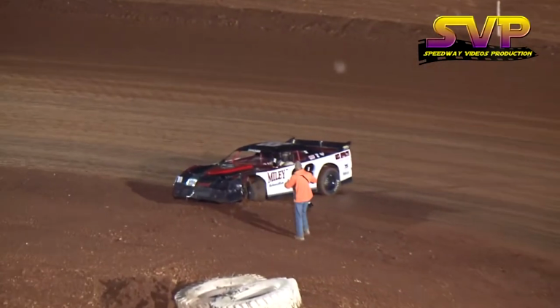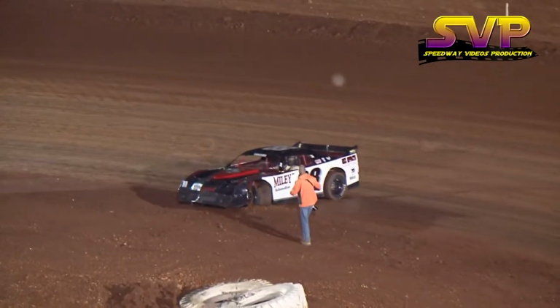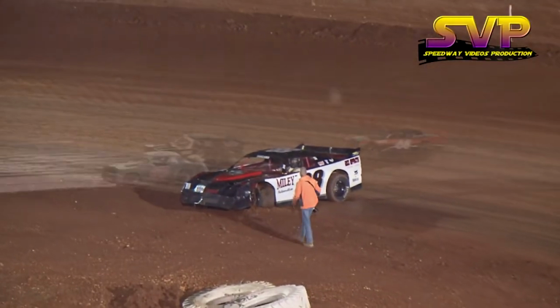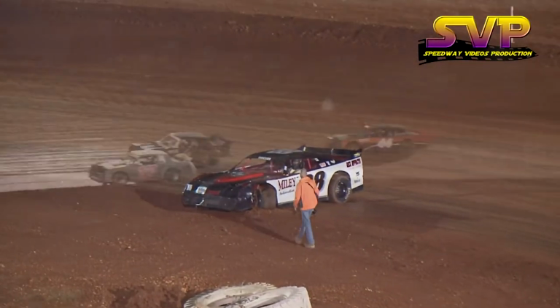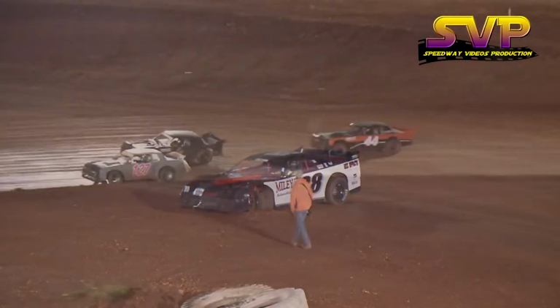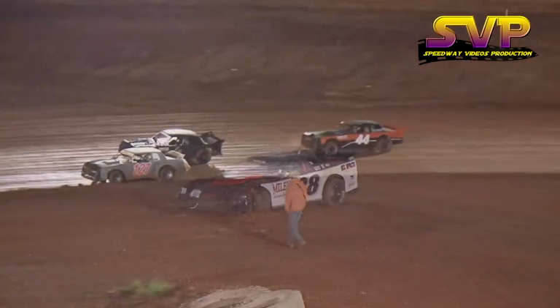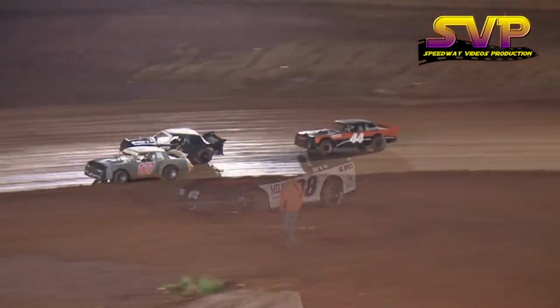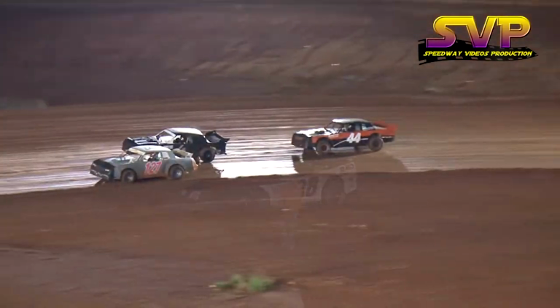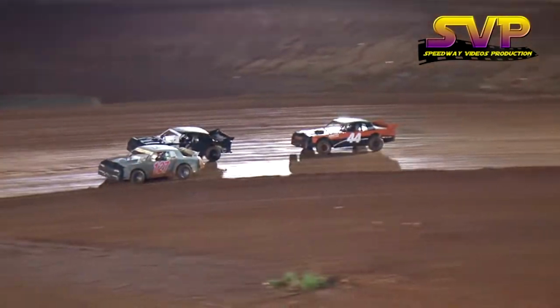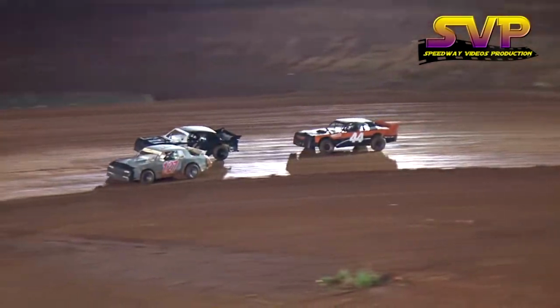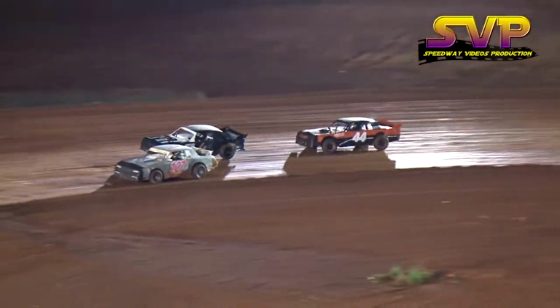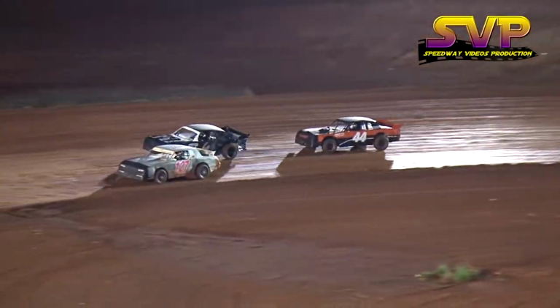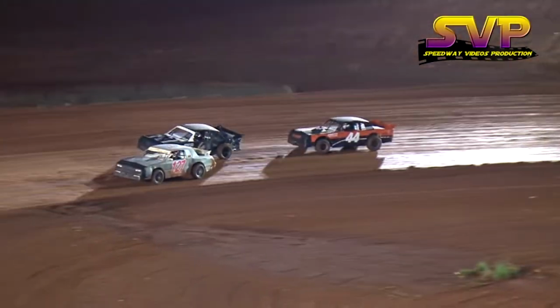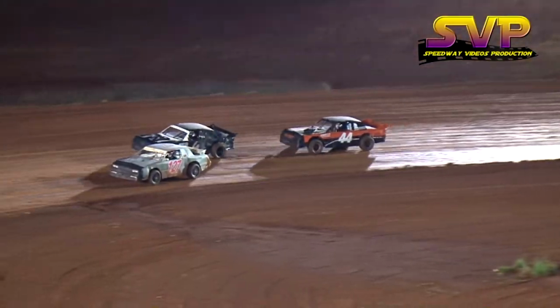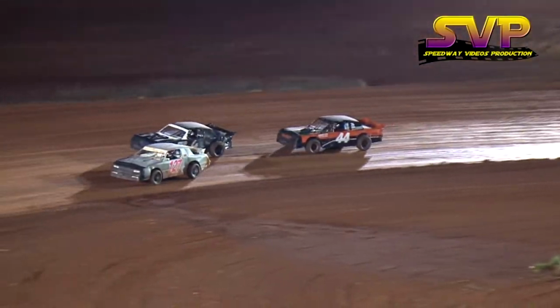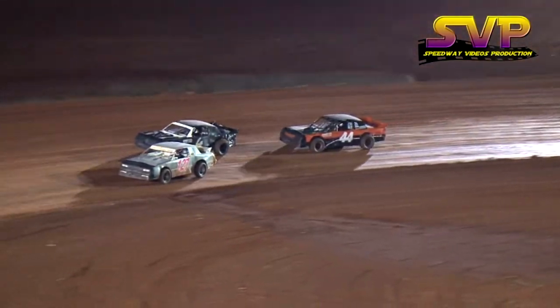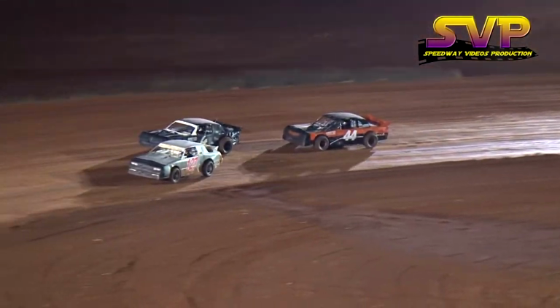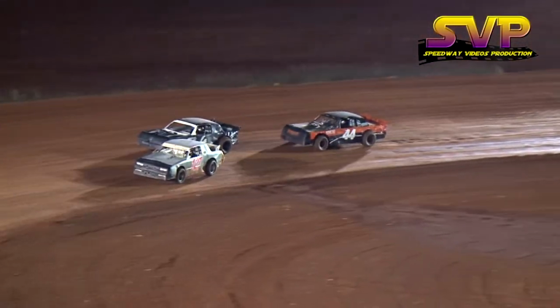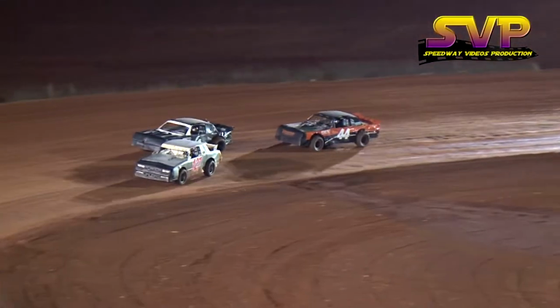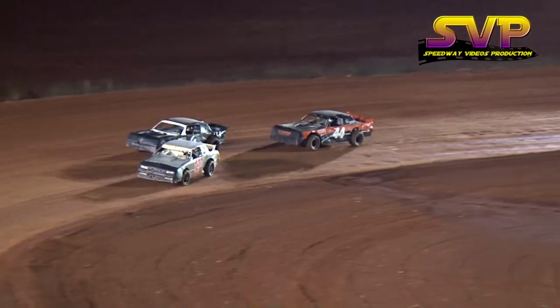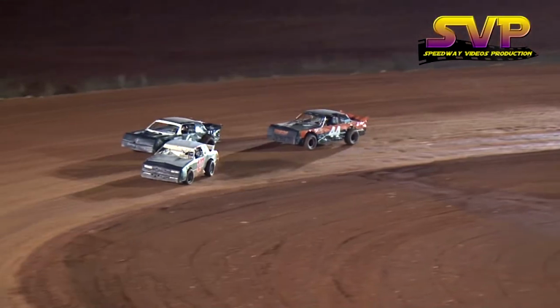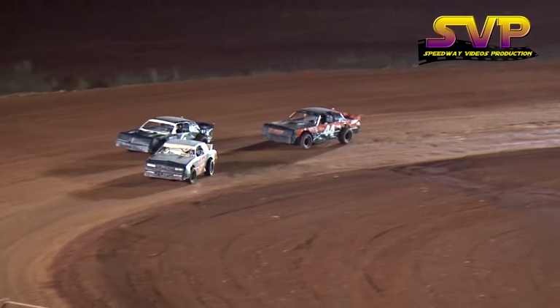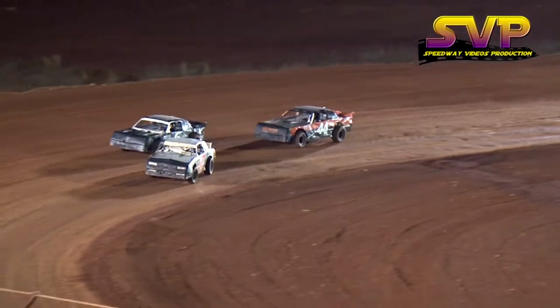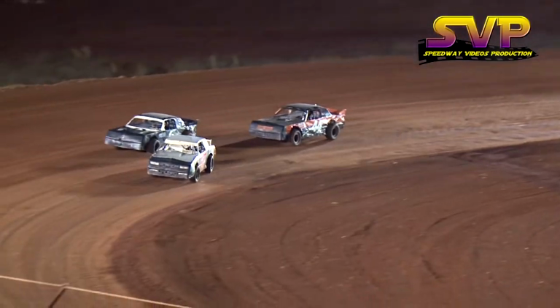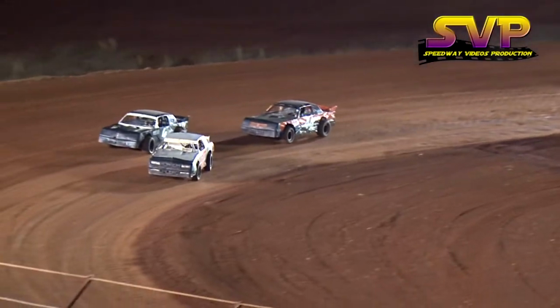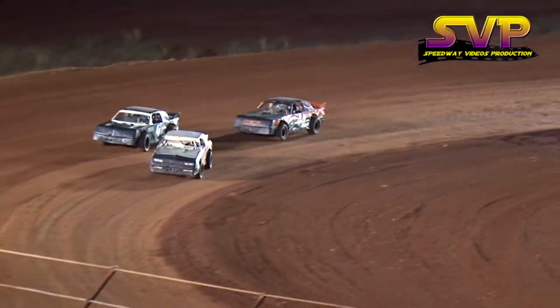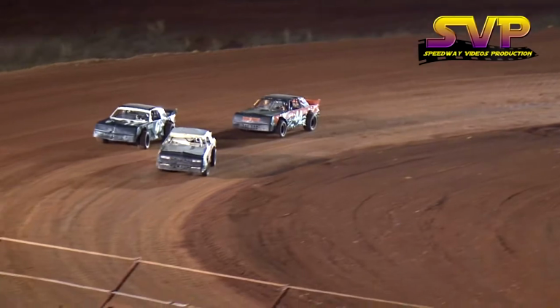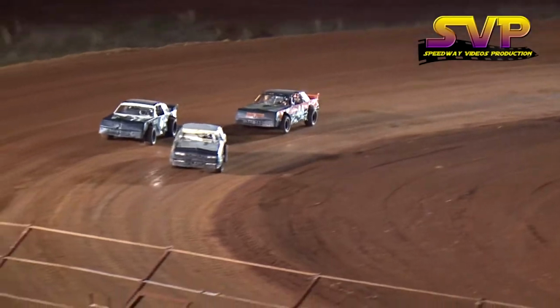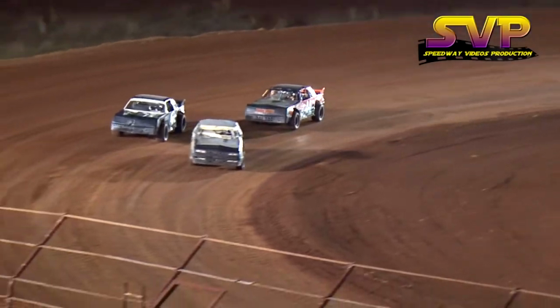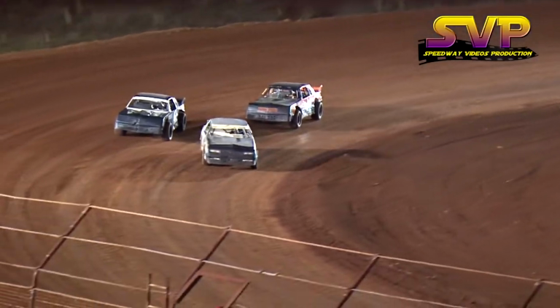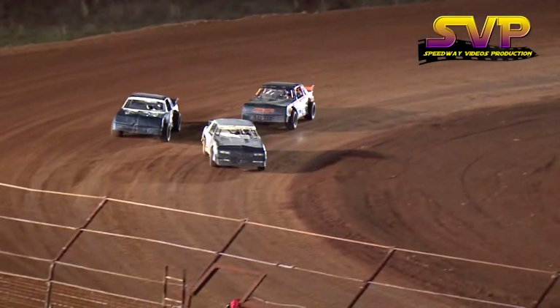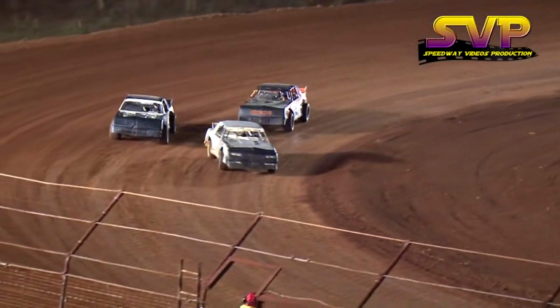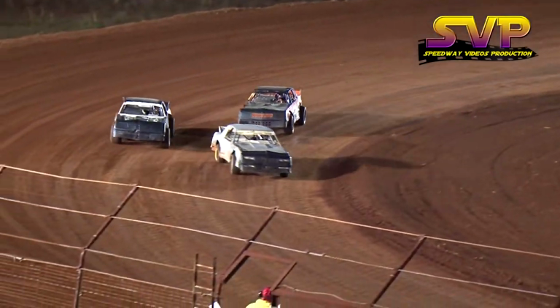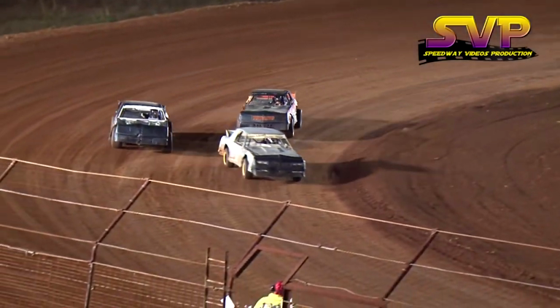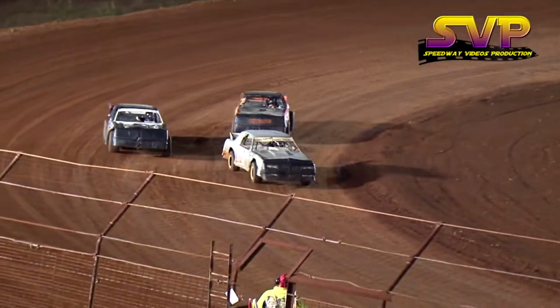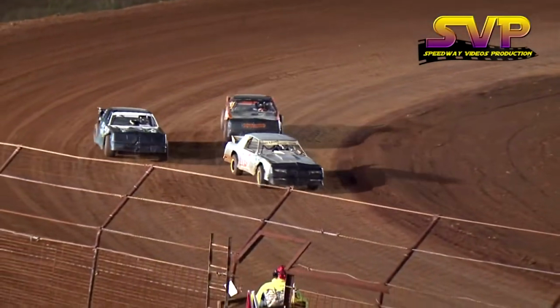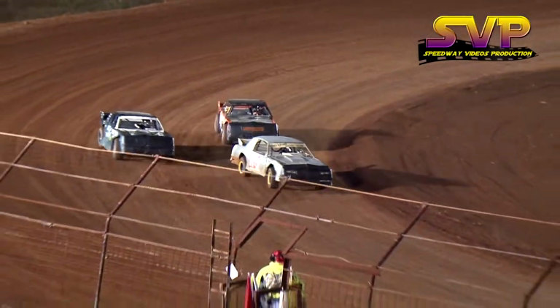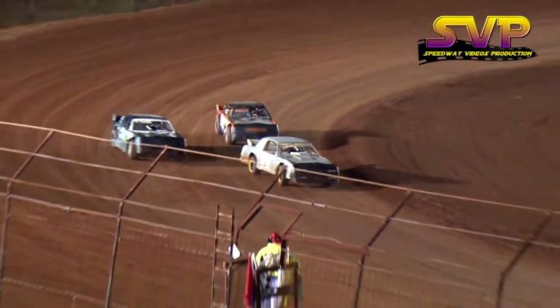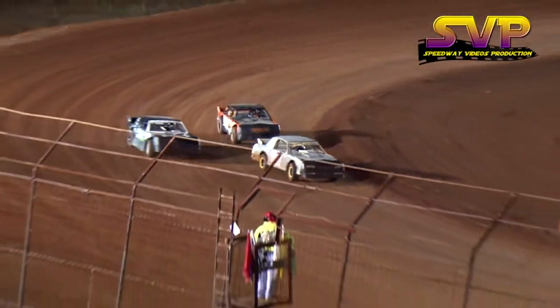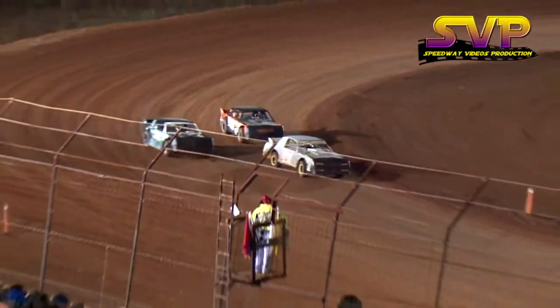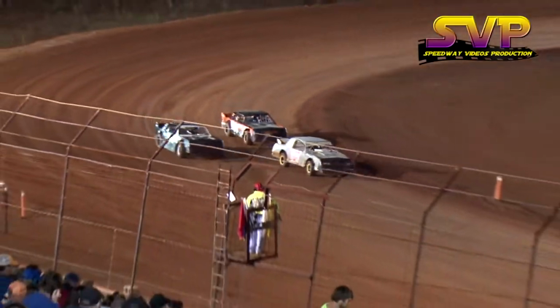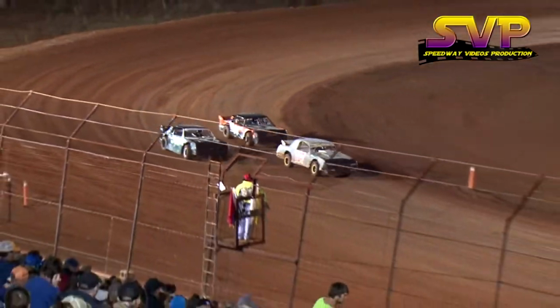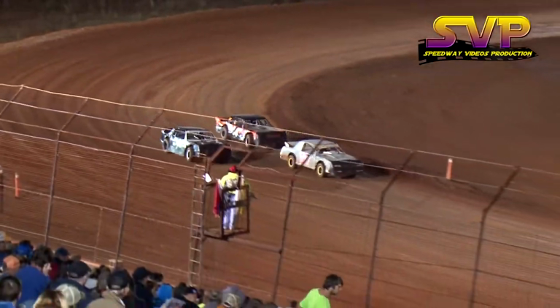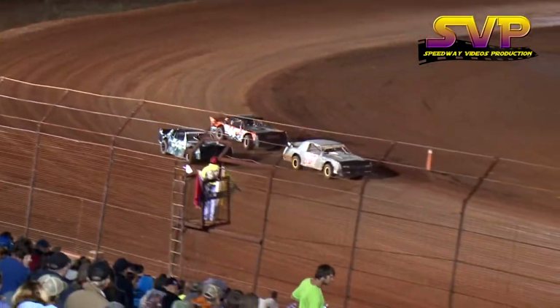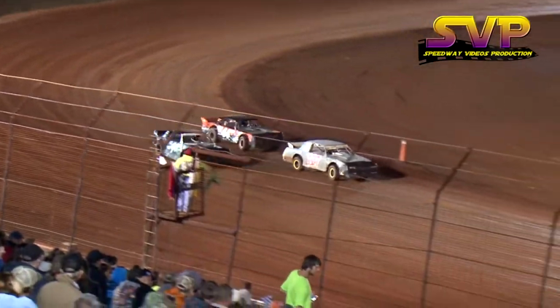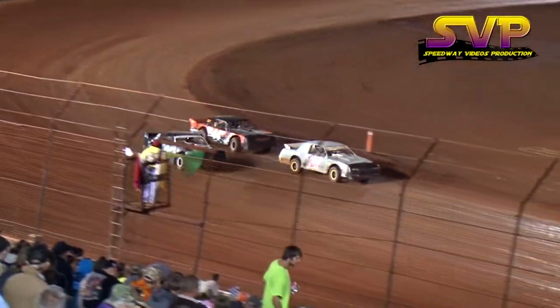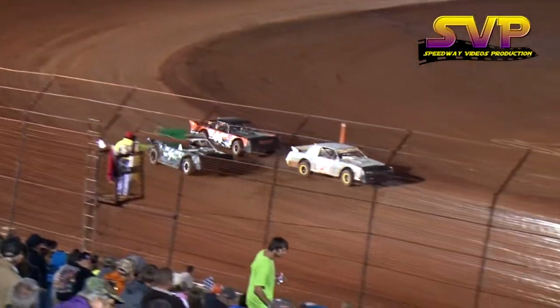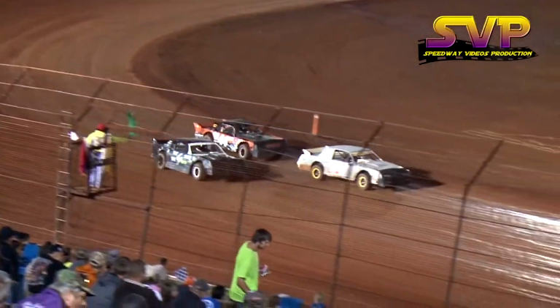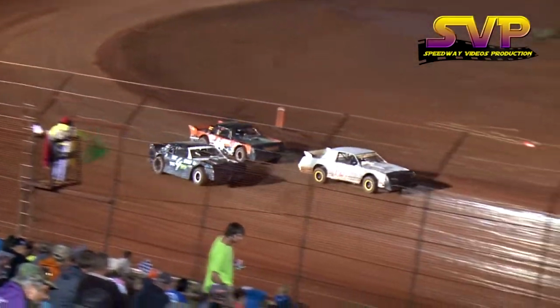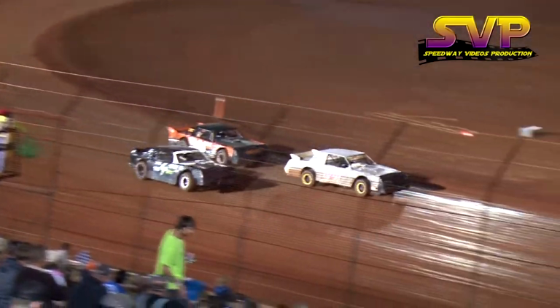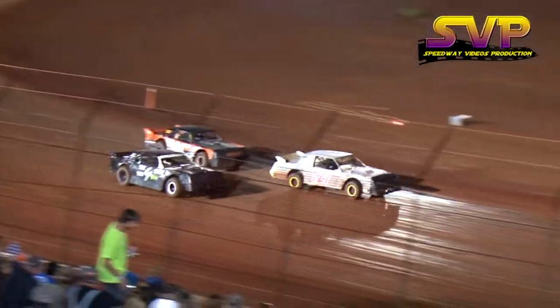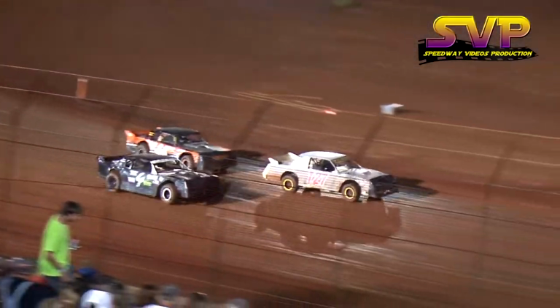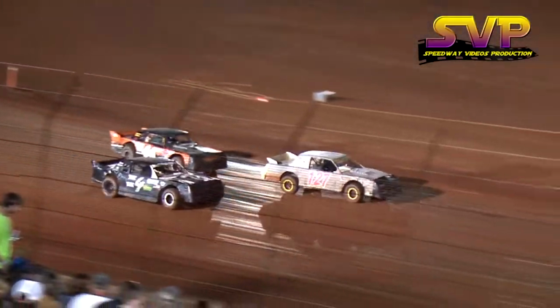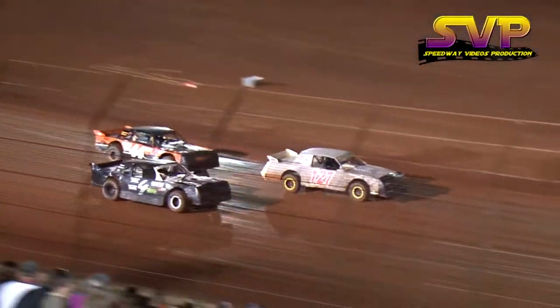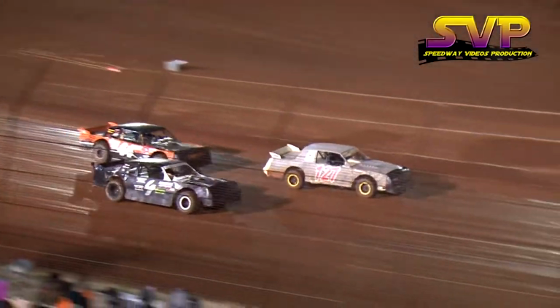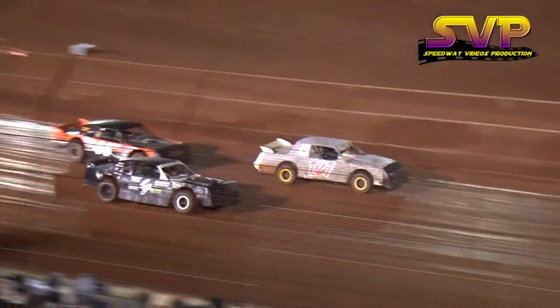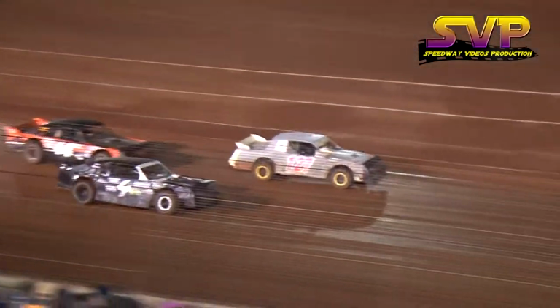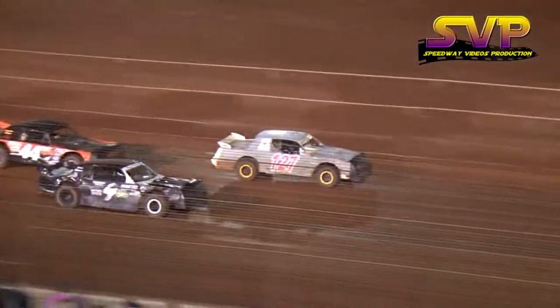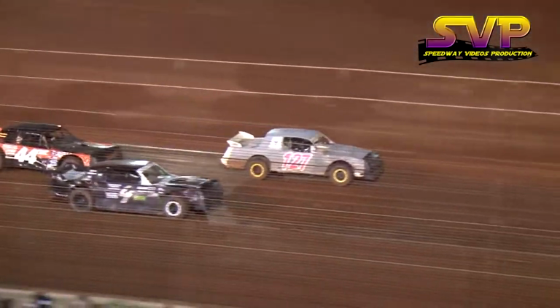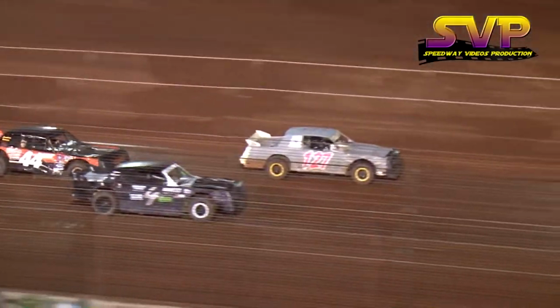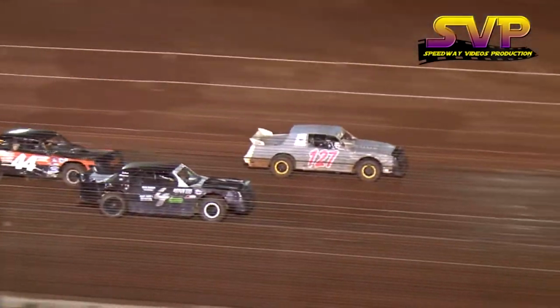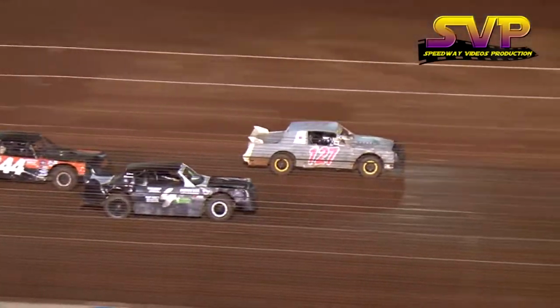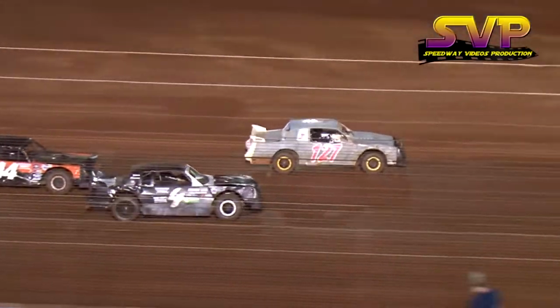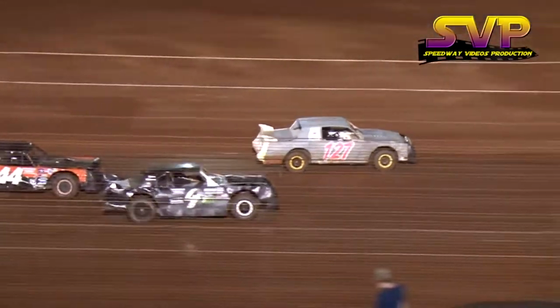J.E. Pistons, Willwood disc brakes, Kaiser, Illuminum wheels, Saldana racing products, Parmotech, and Brown and Miller racing solutions.